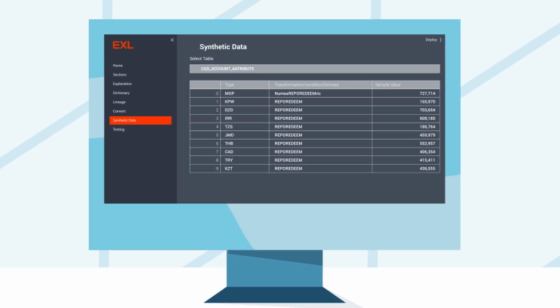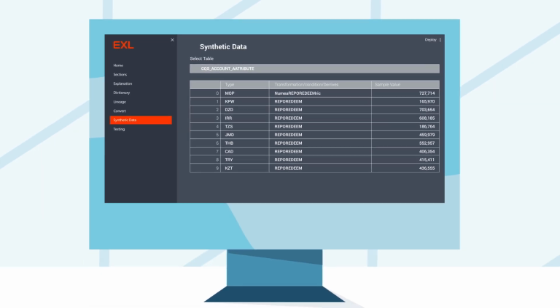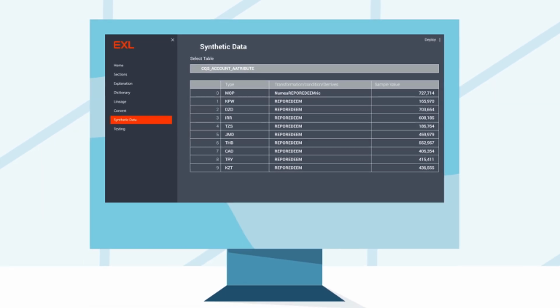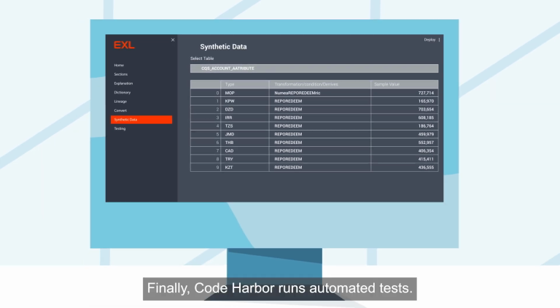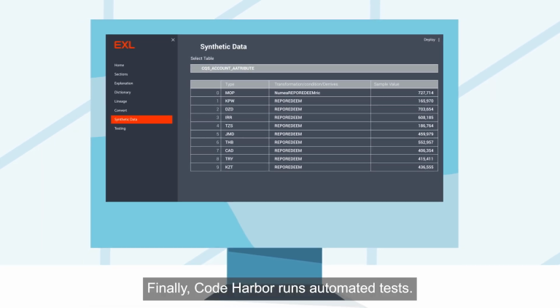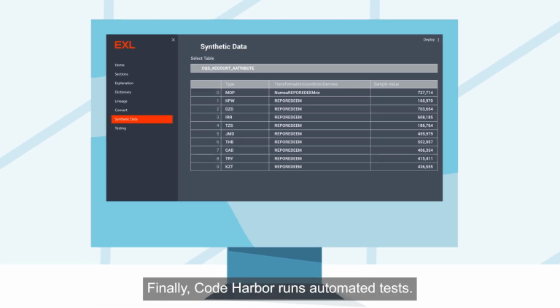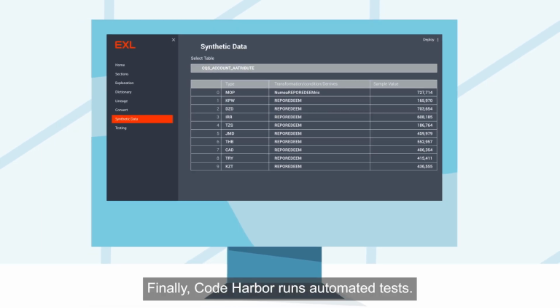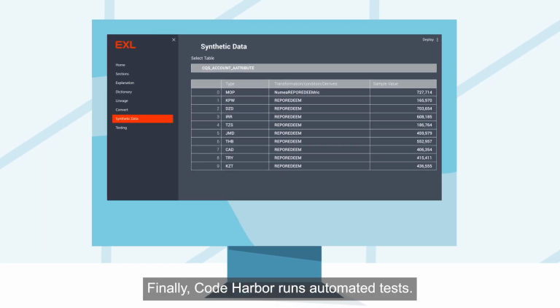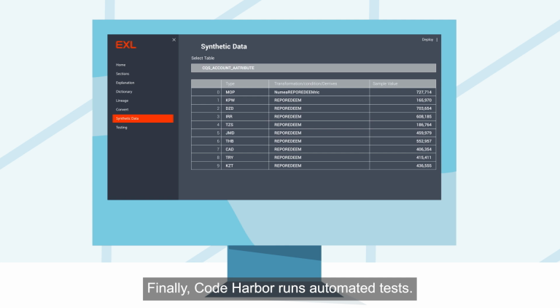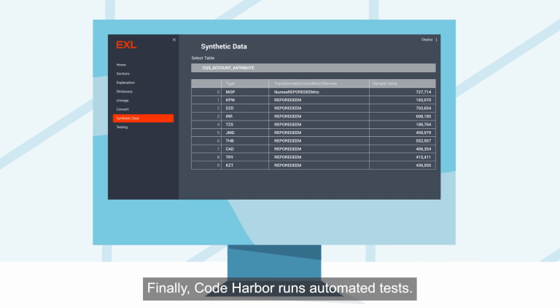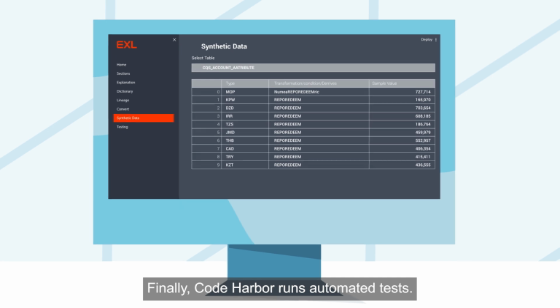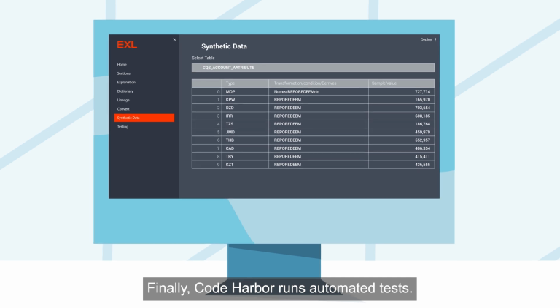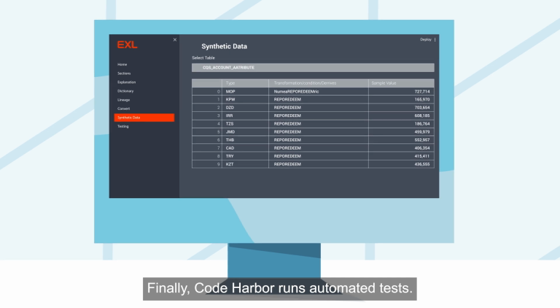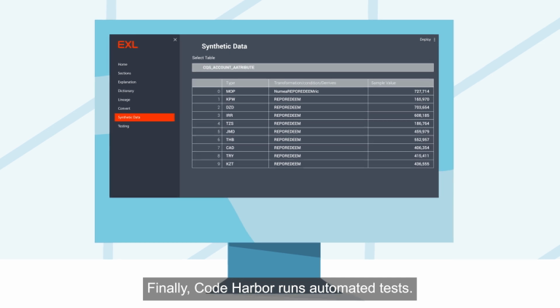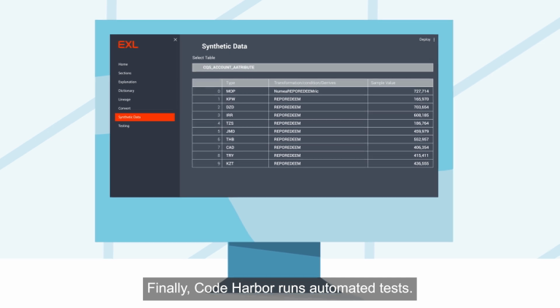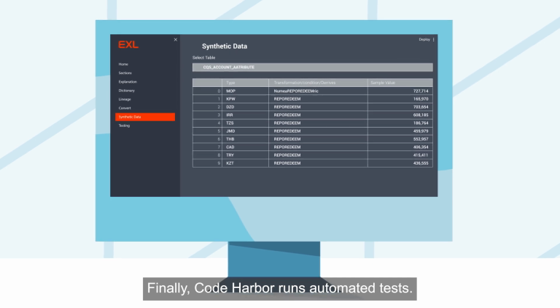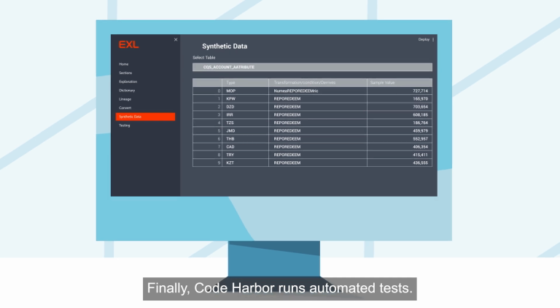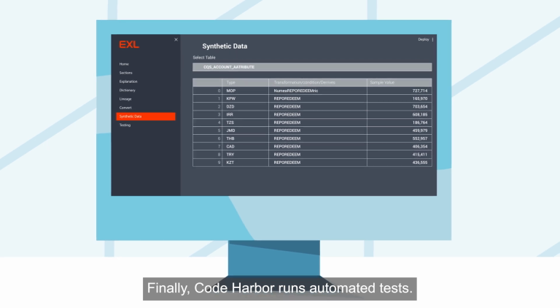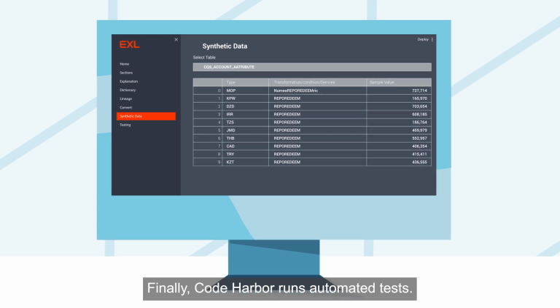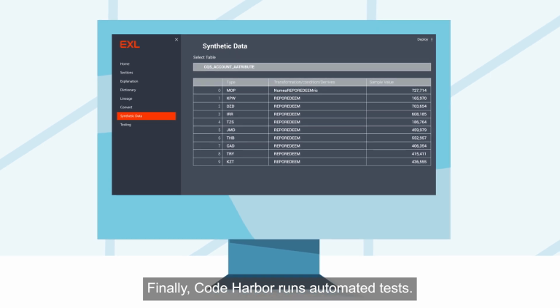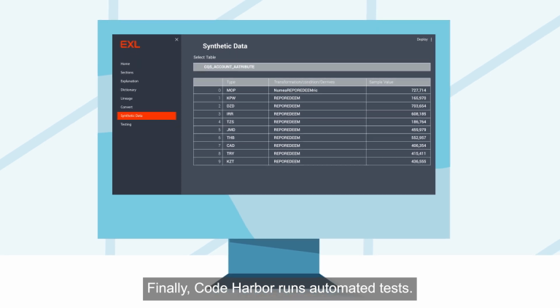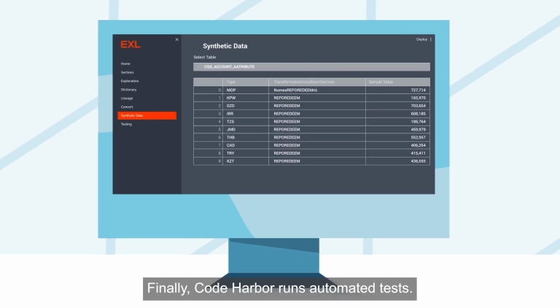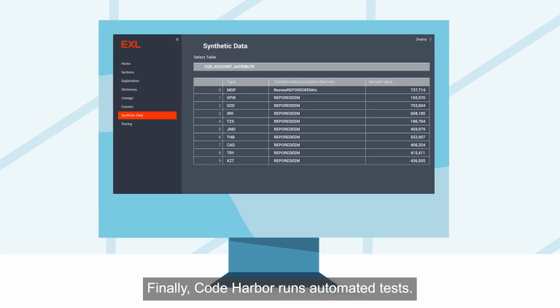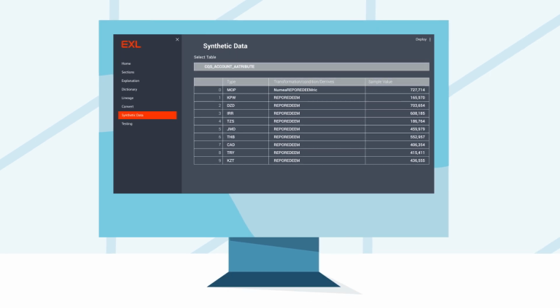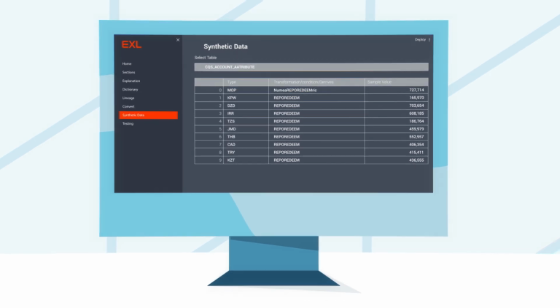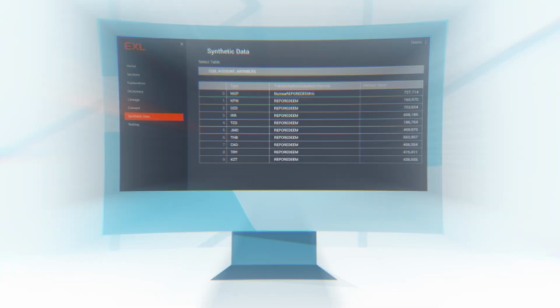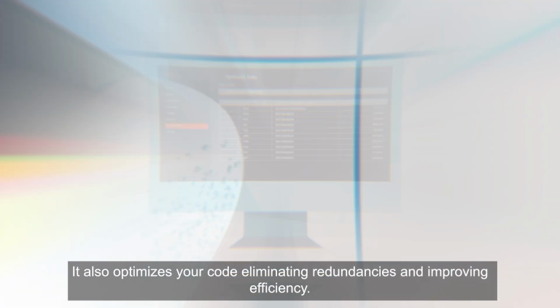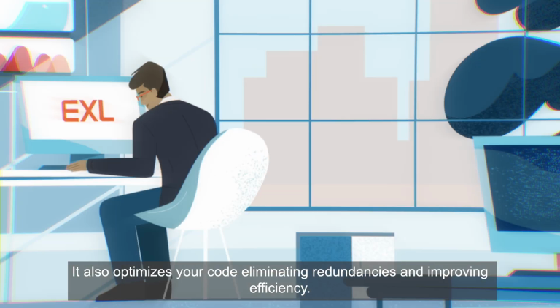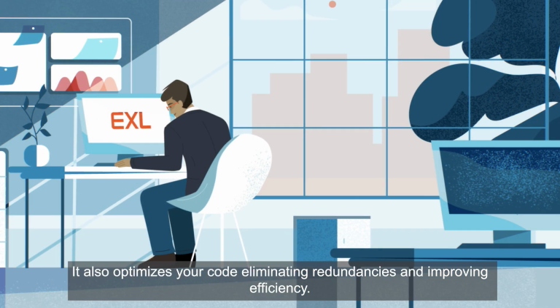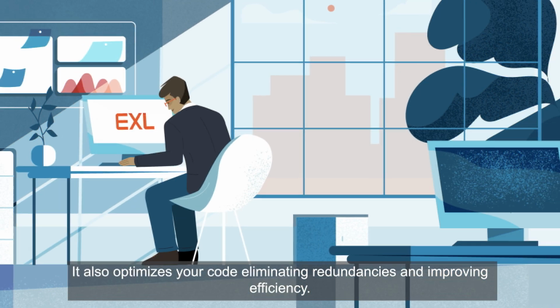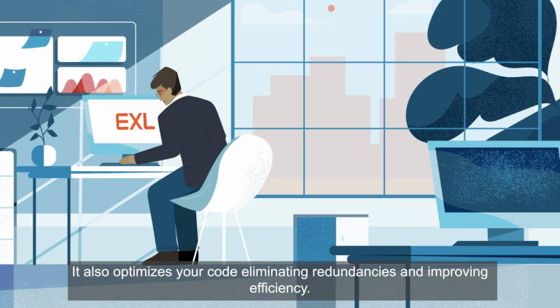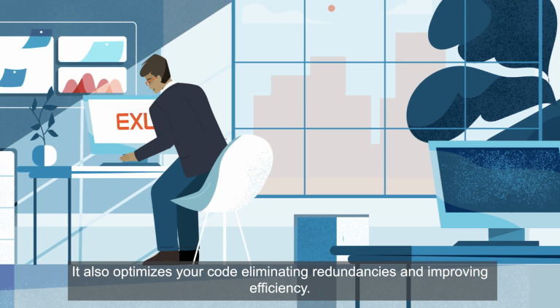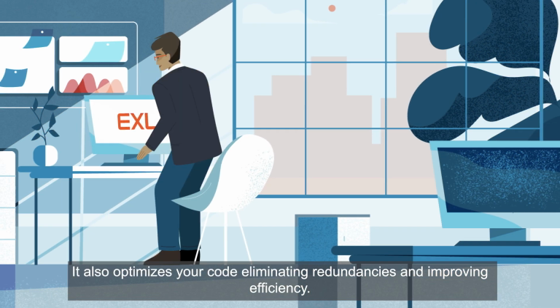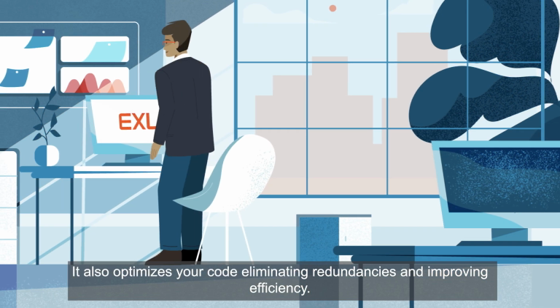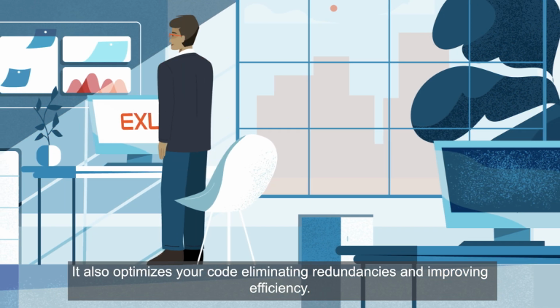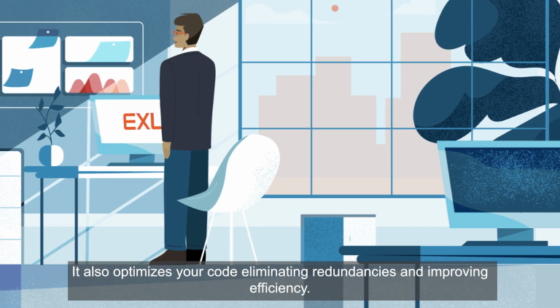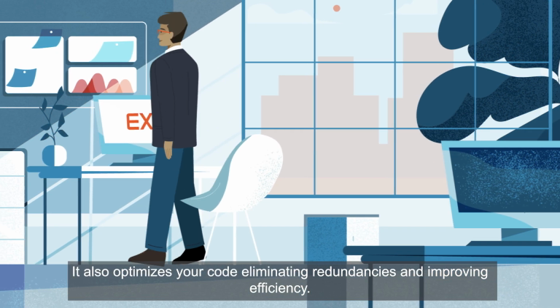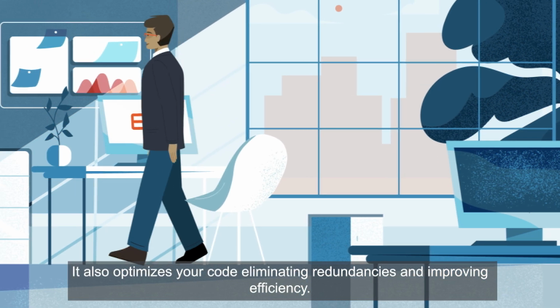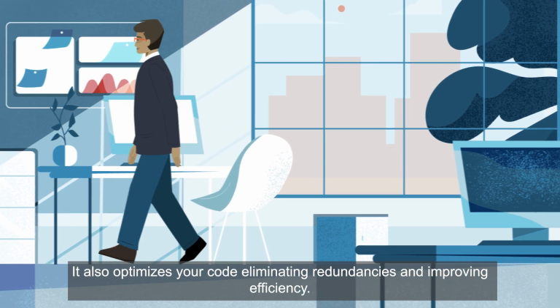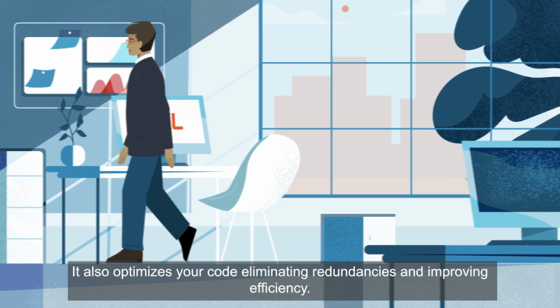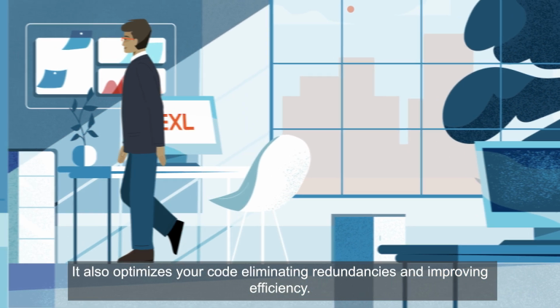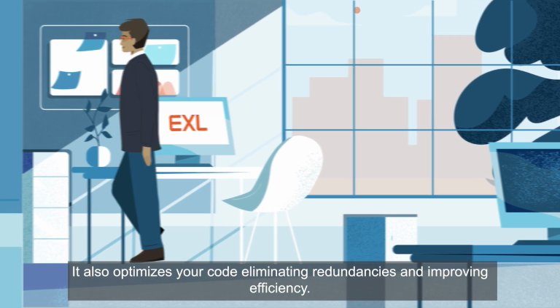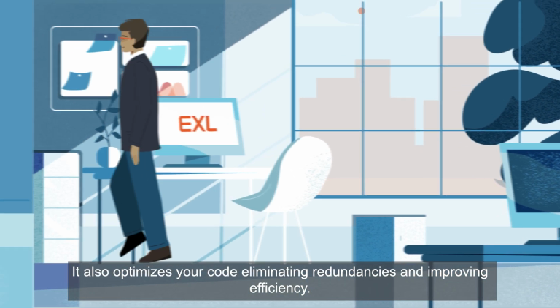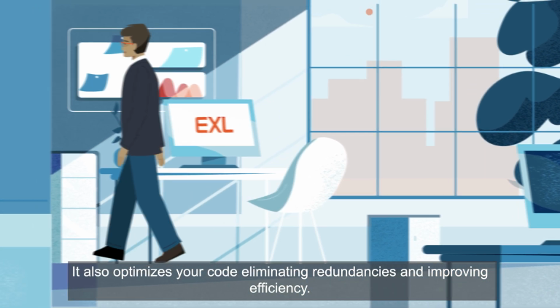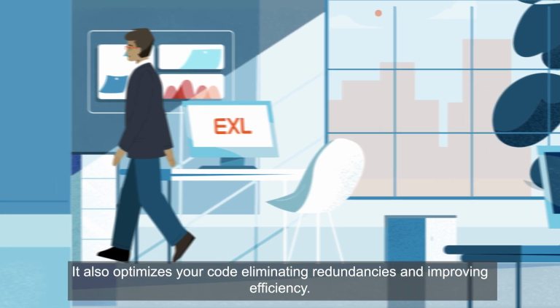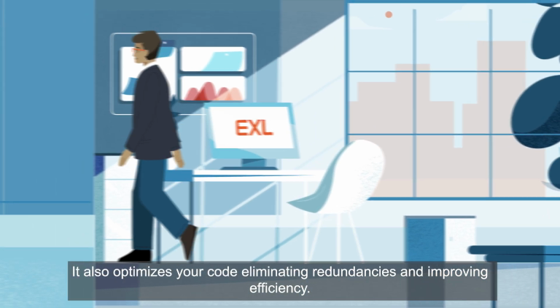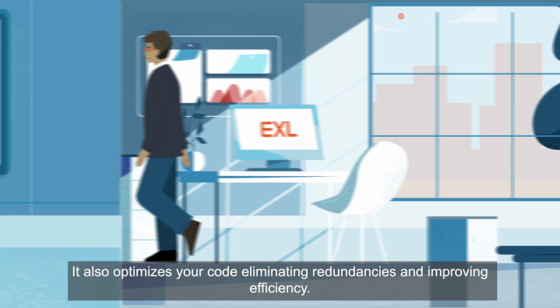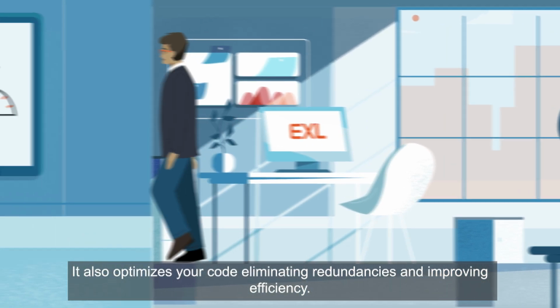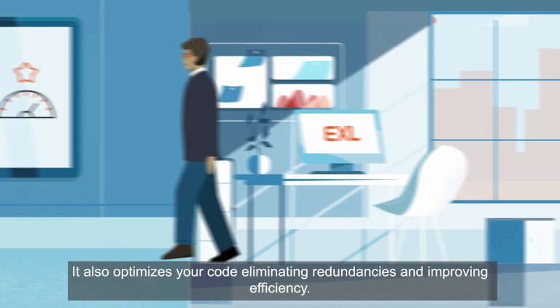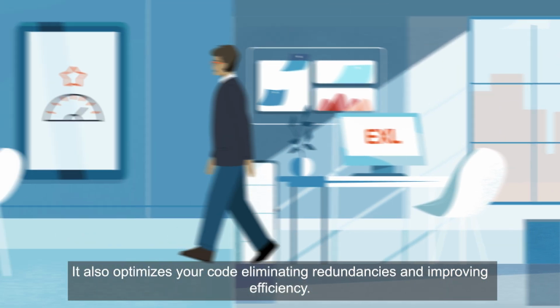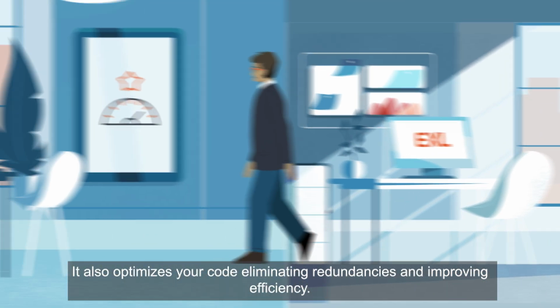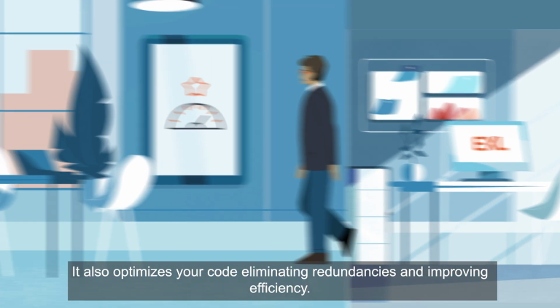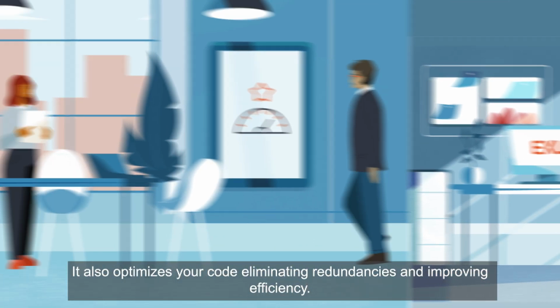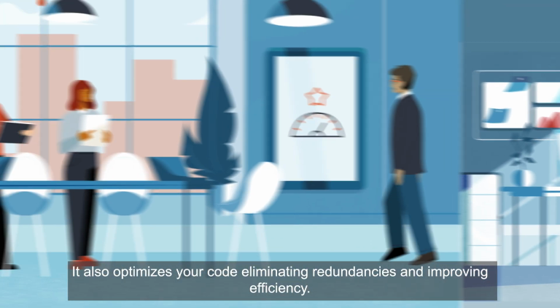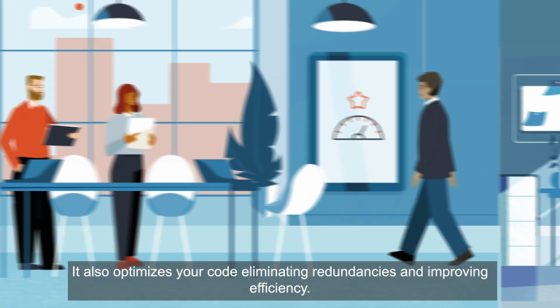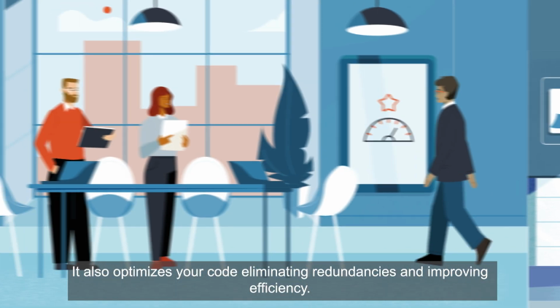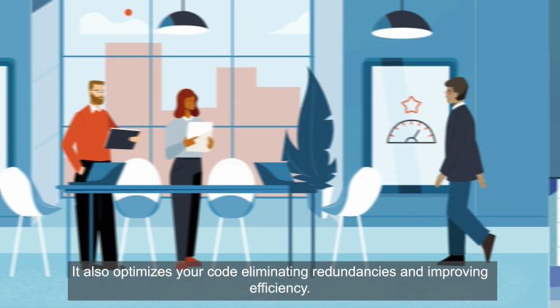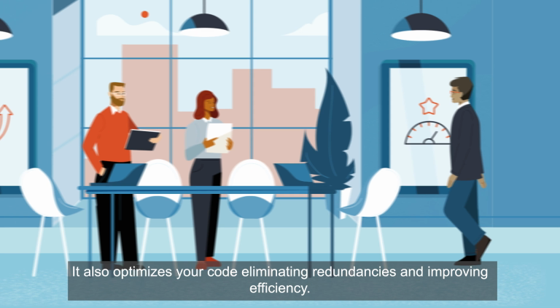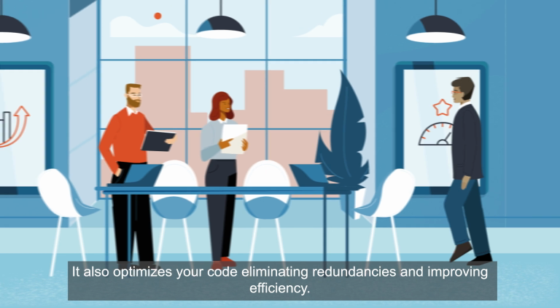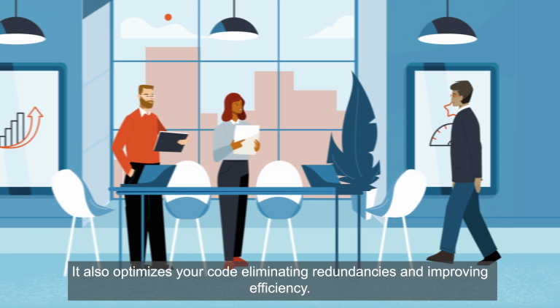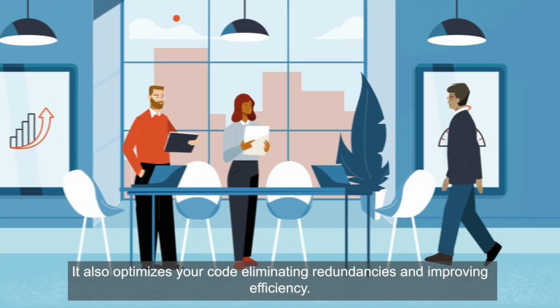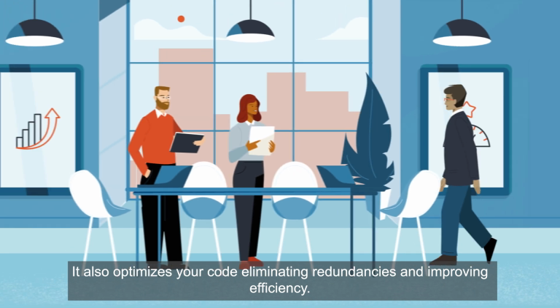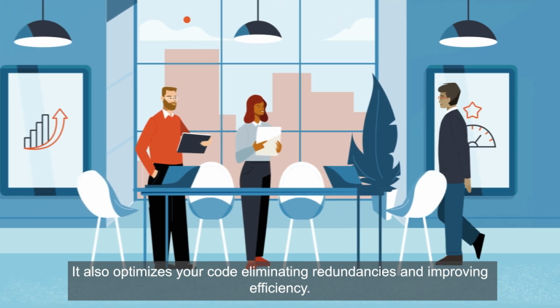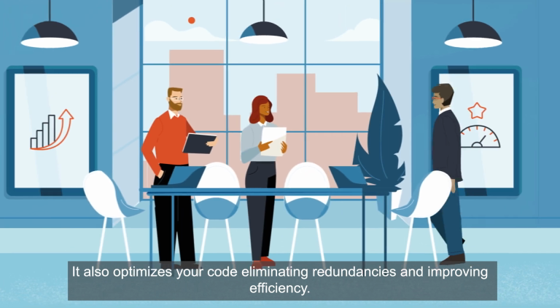Code Harbor runs automated tests. It also optimizes your code, eliminating redundancies and improving efficiency.